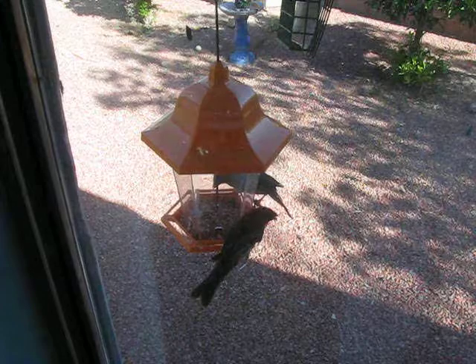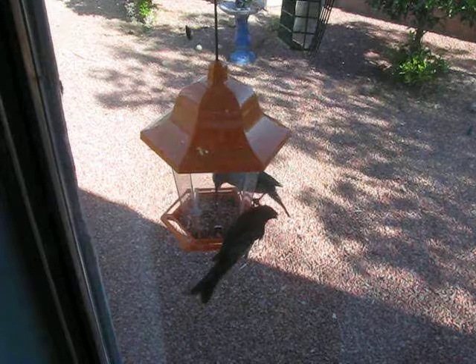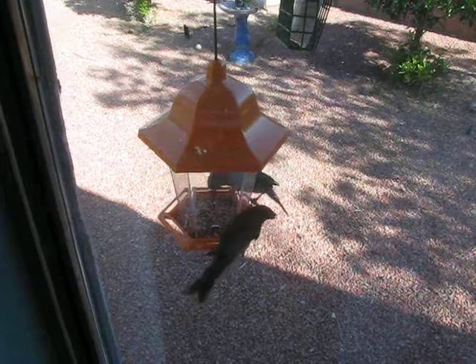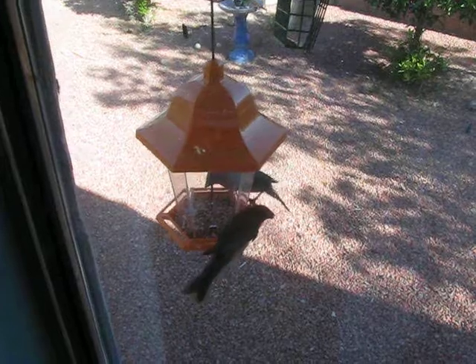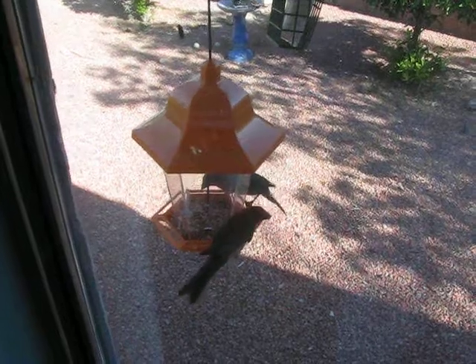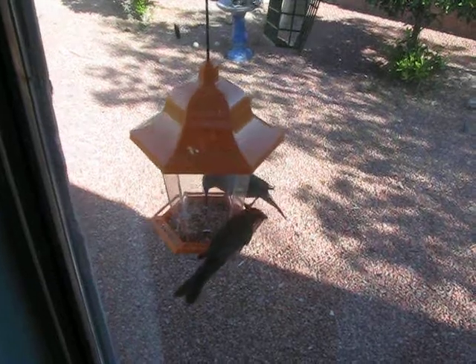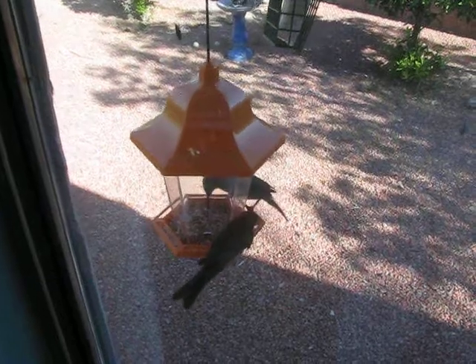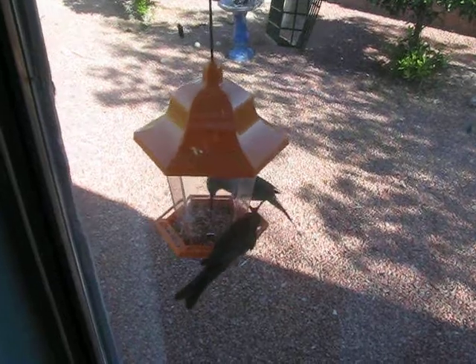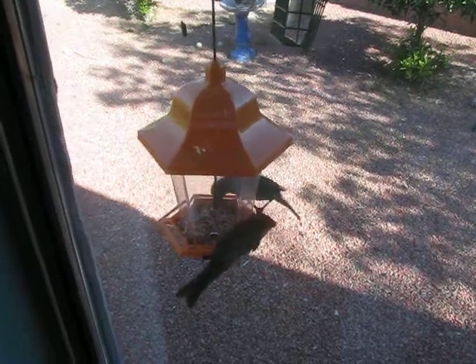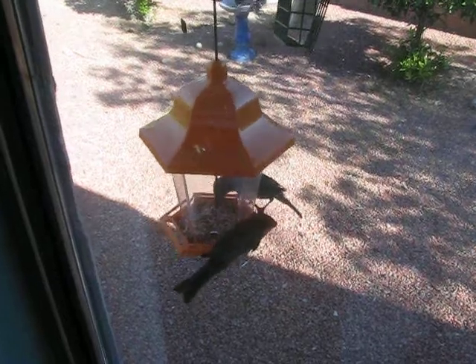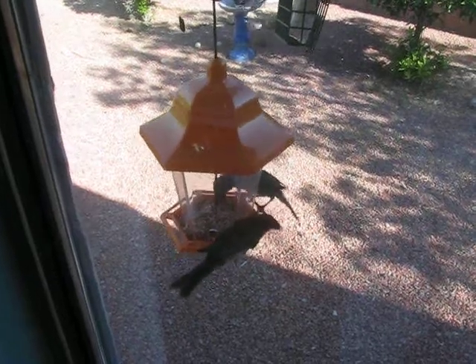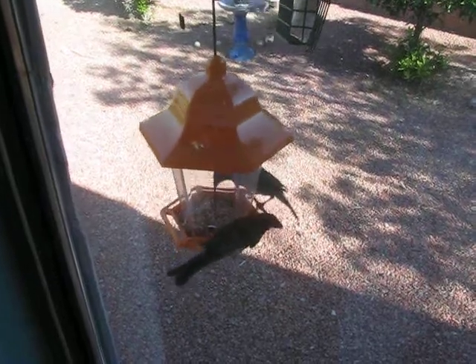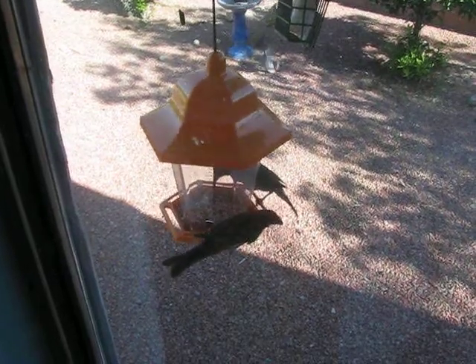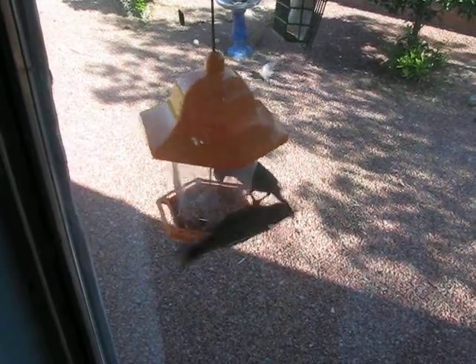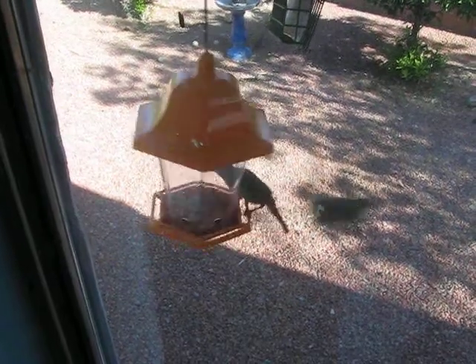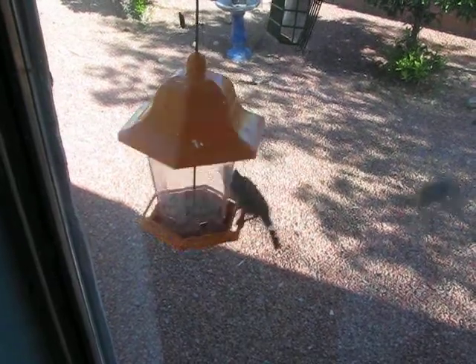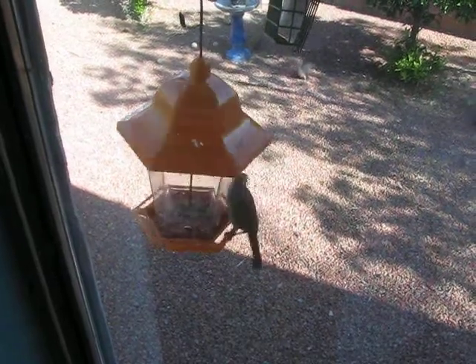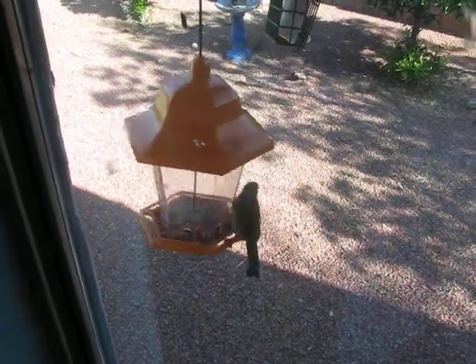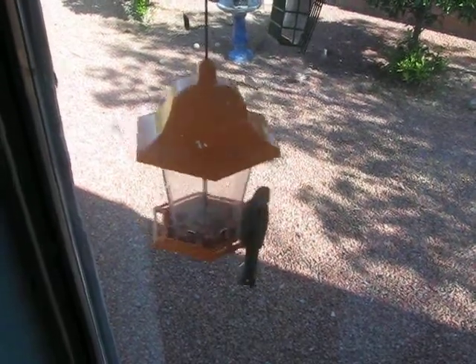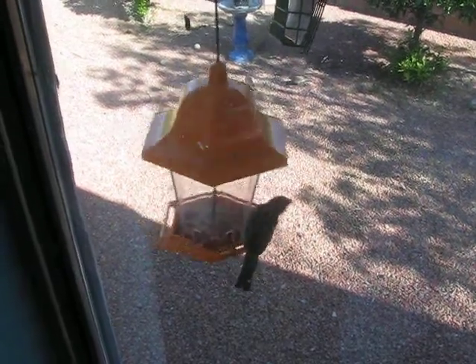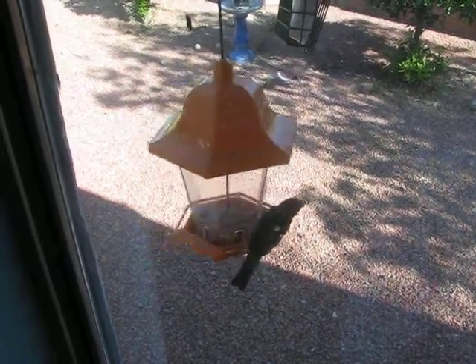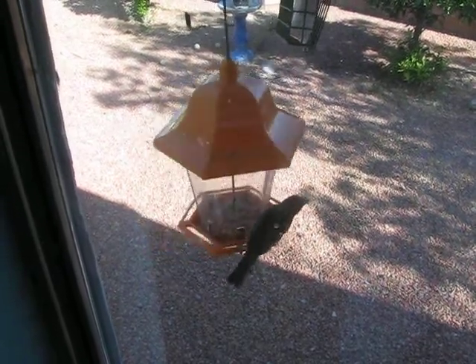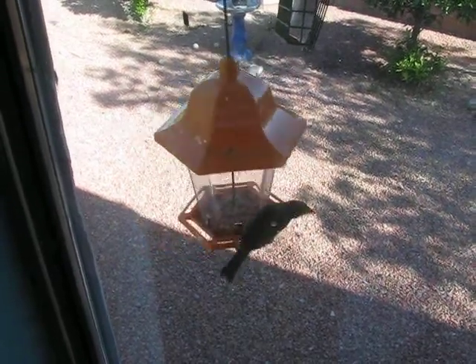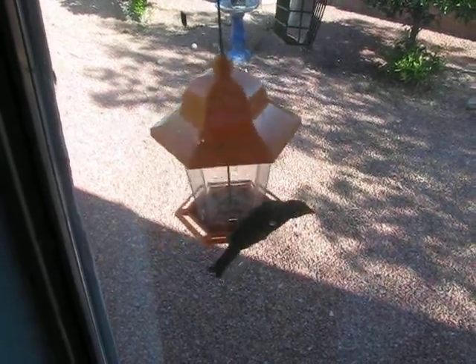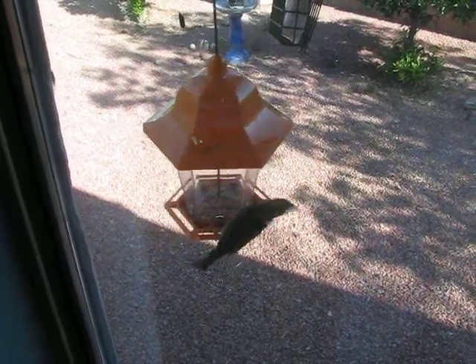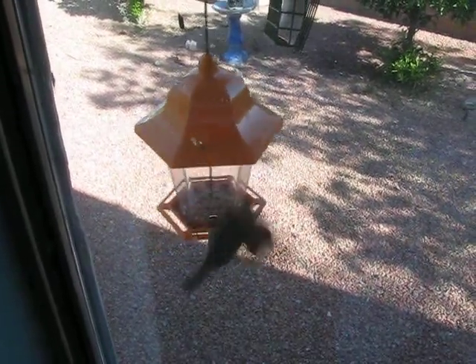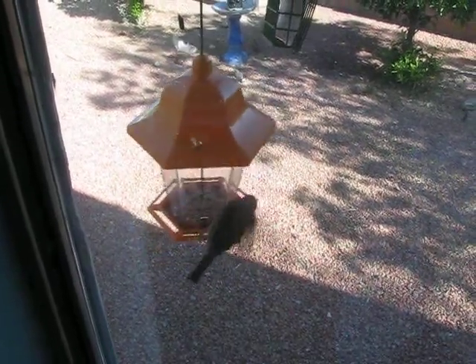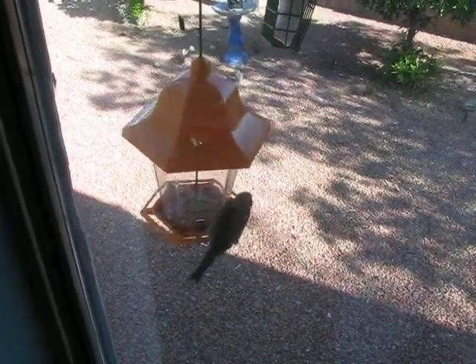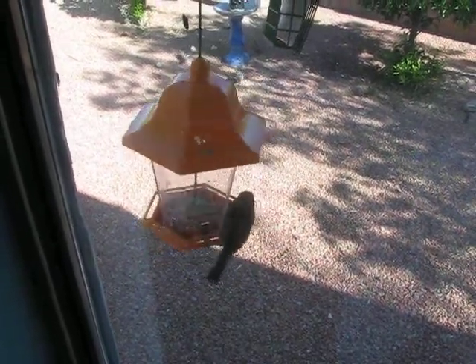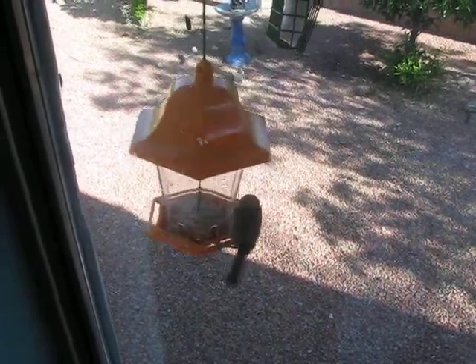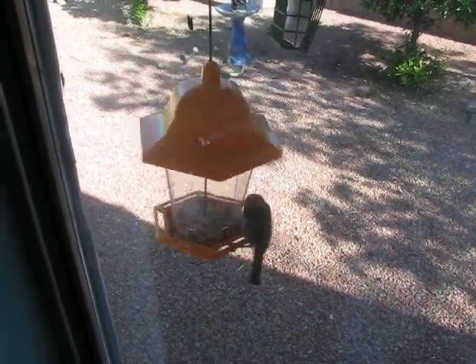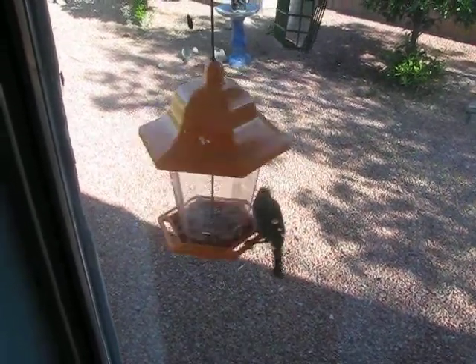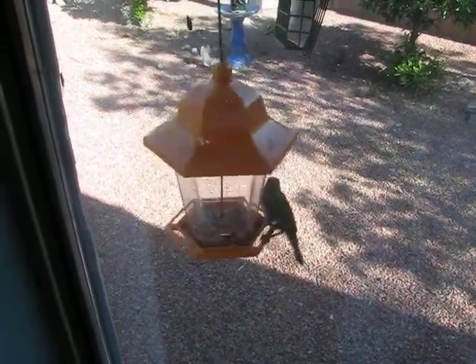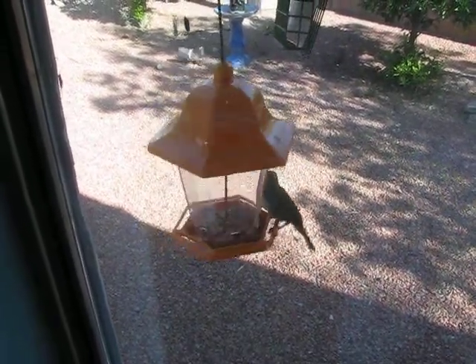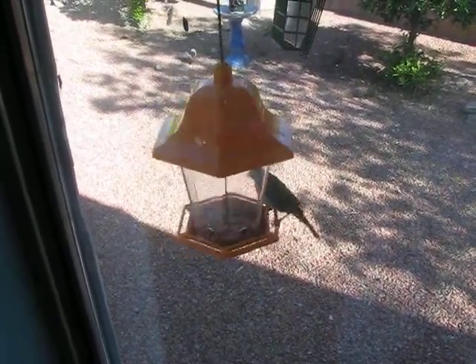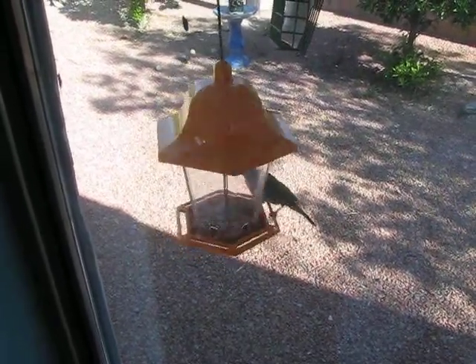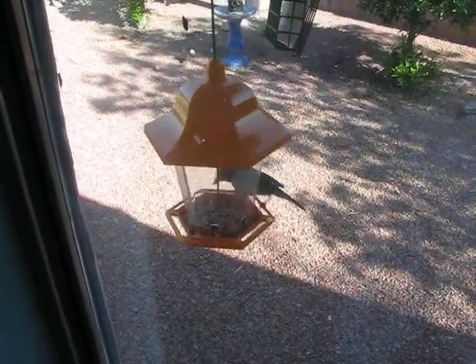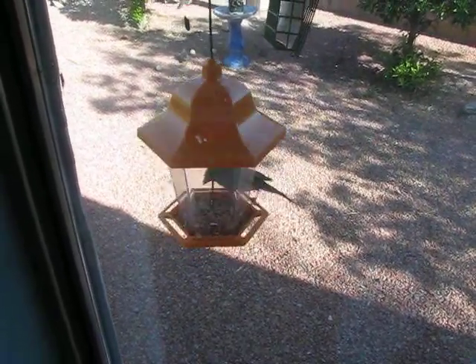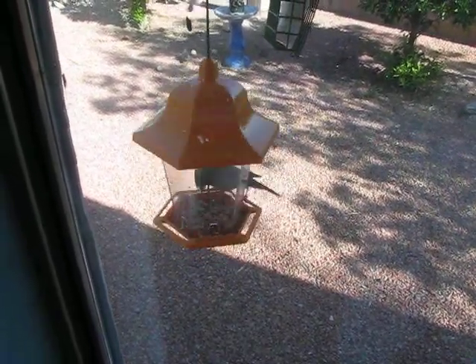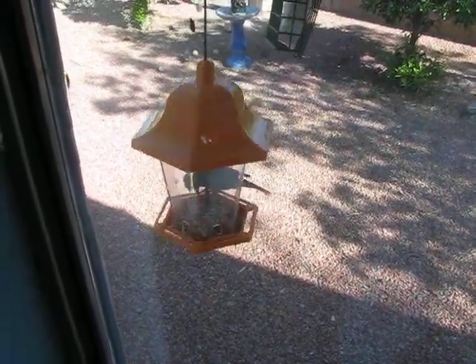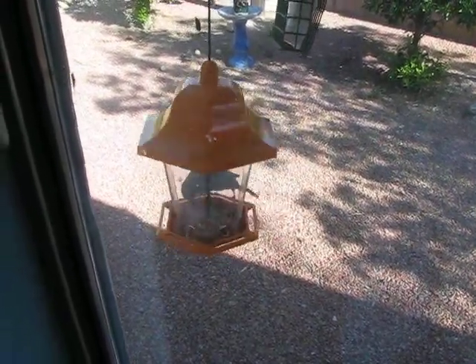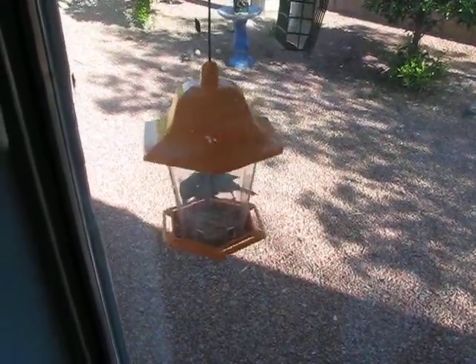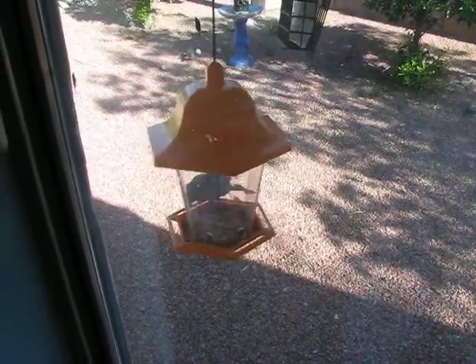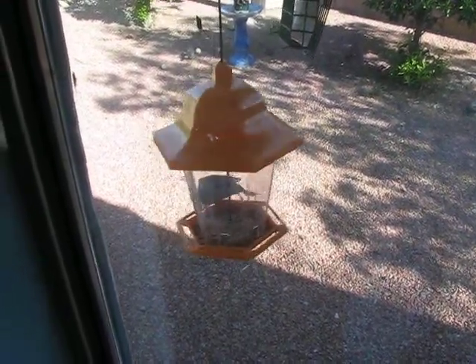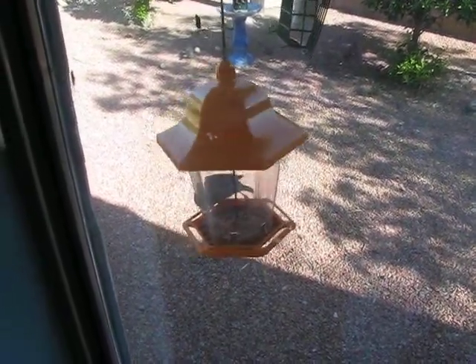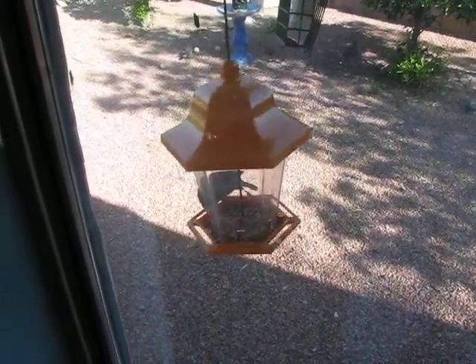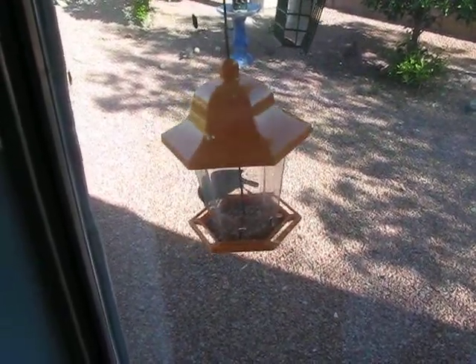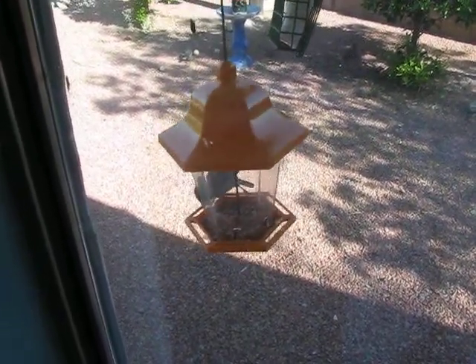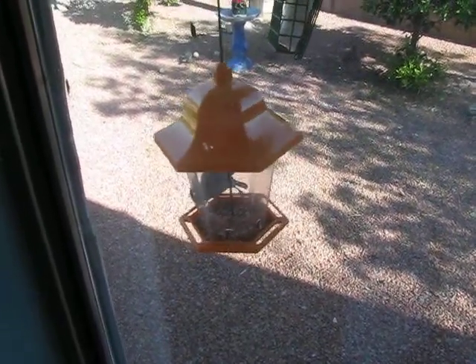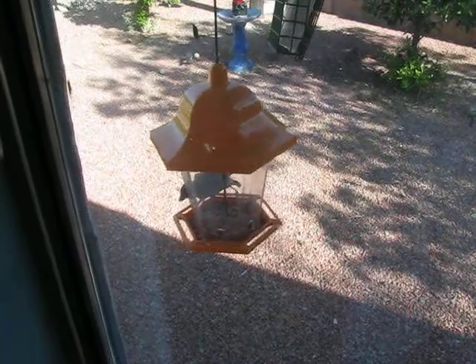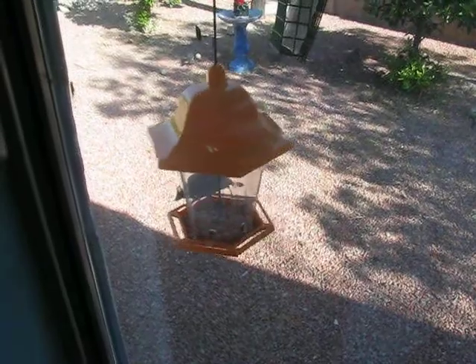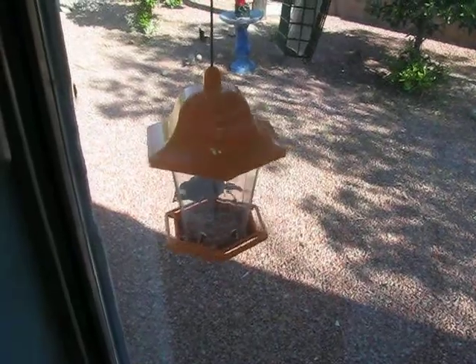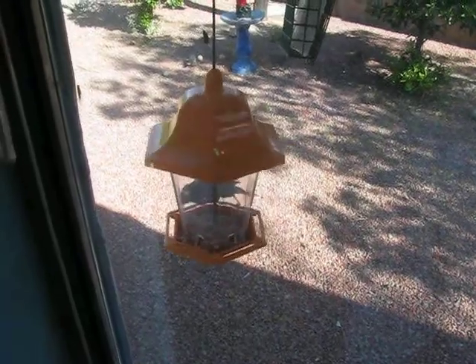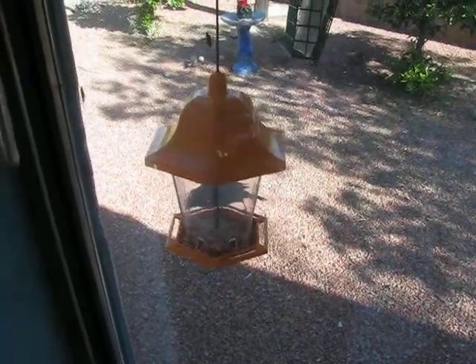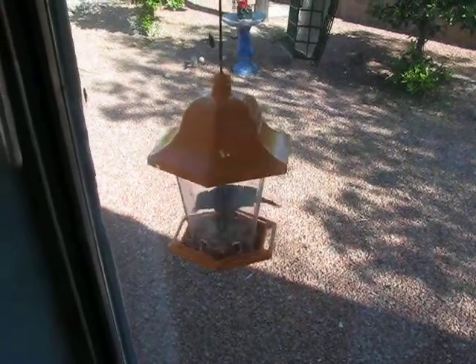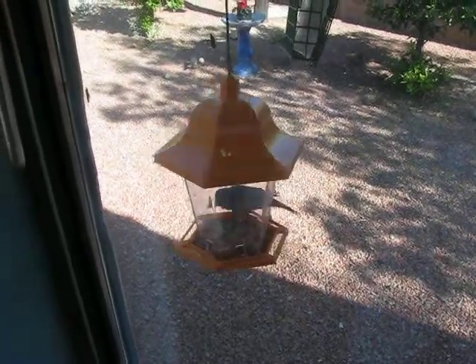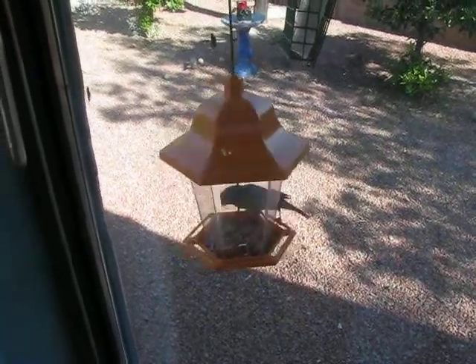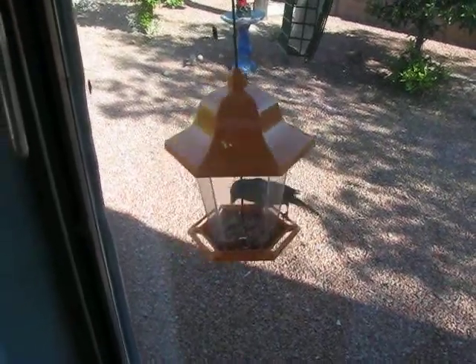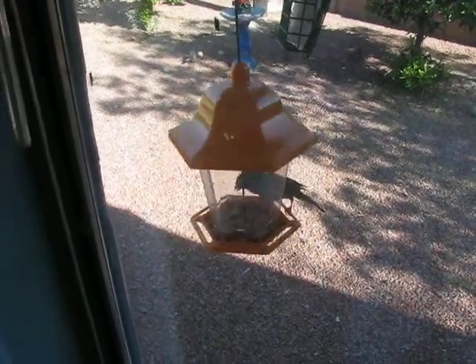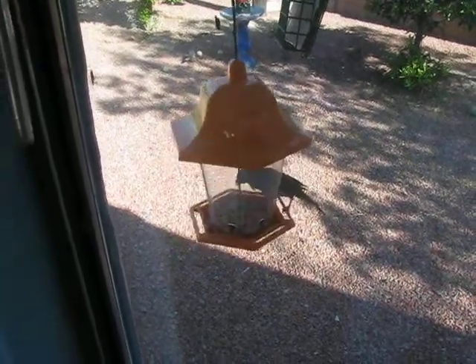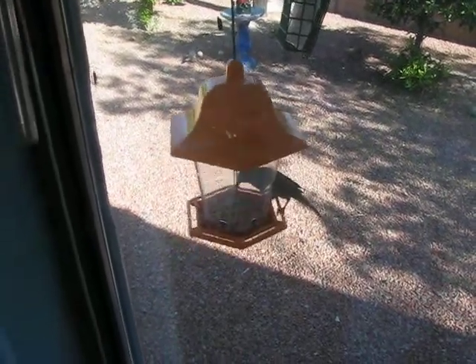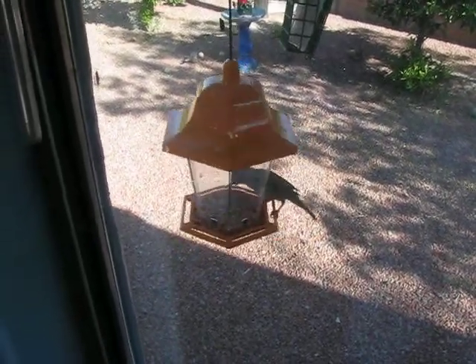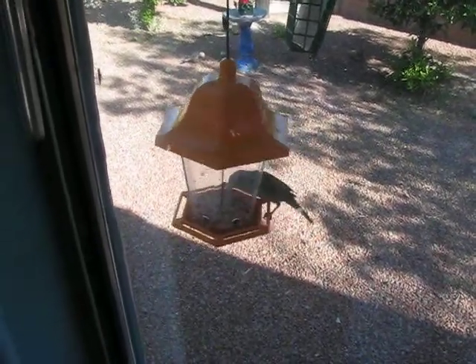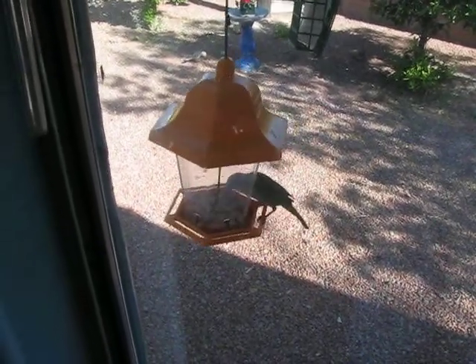Hey, good morning. This is Gene's Birdhouse movie time. This is Gene's Birds Part 2.